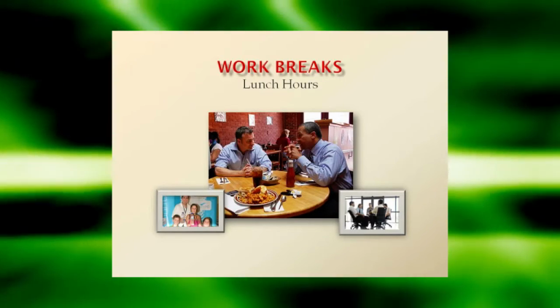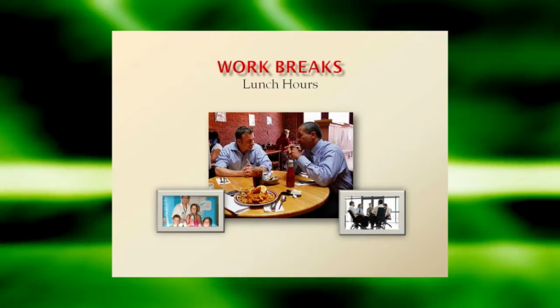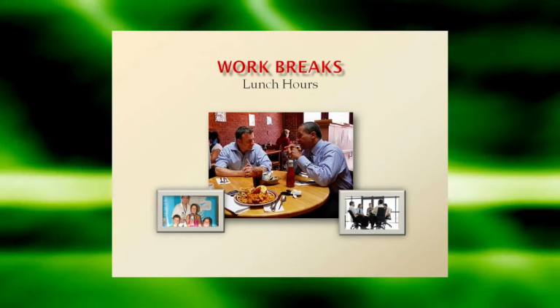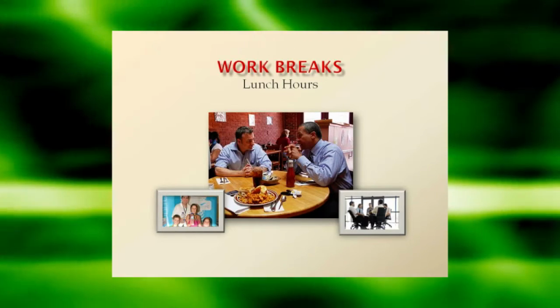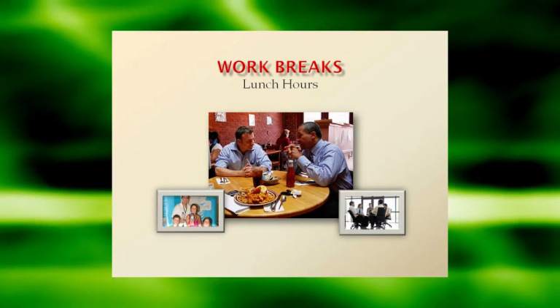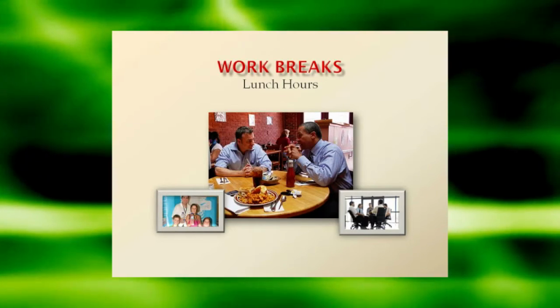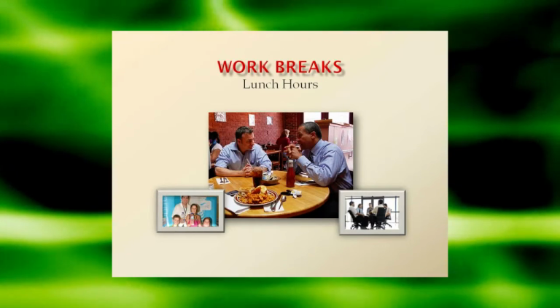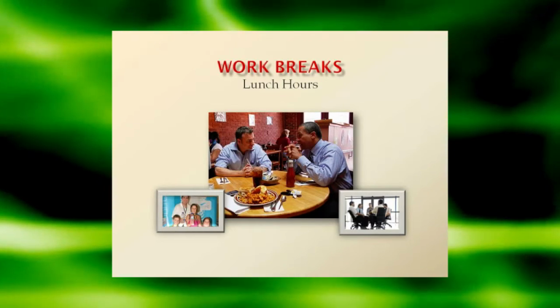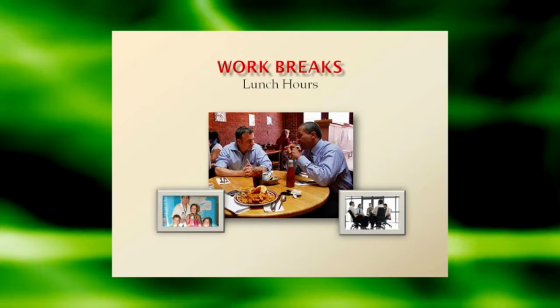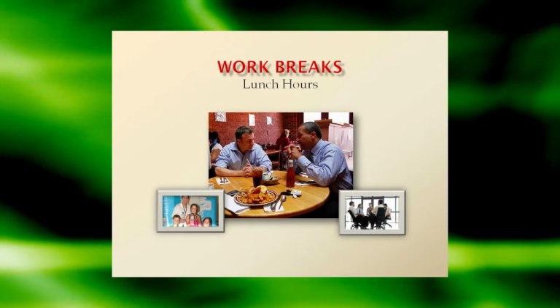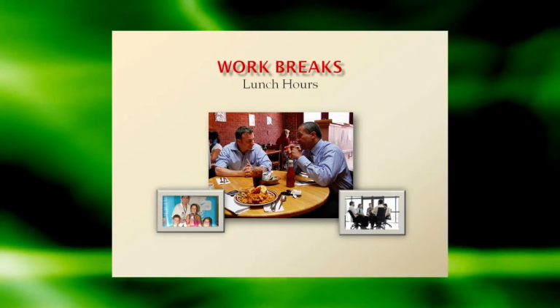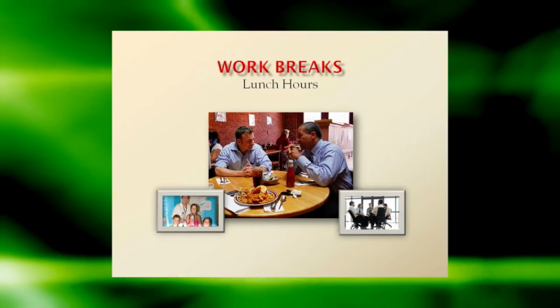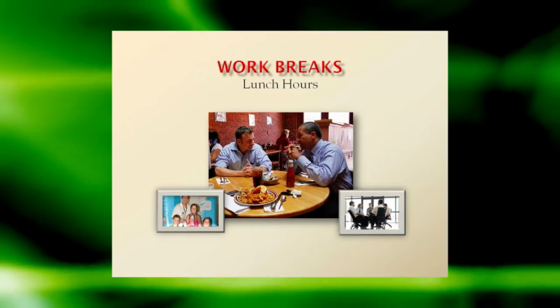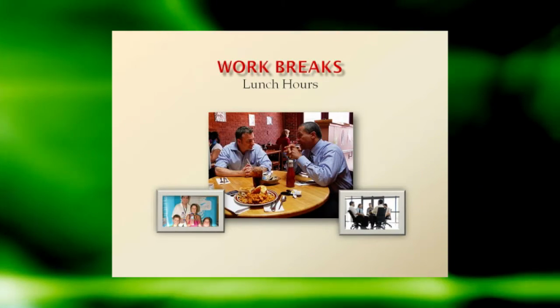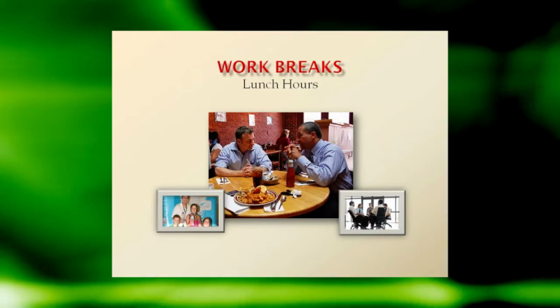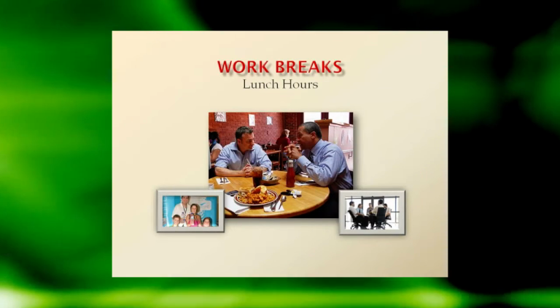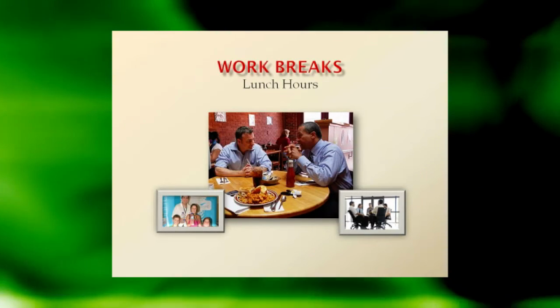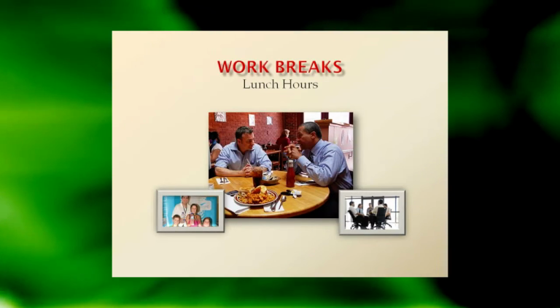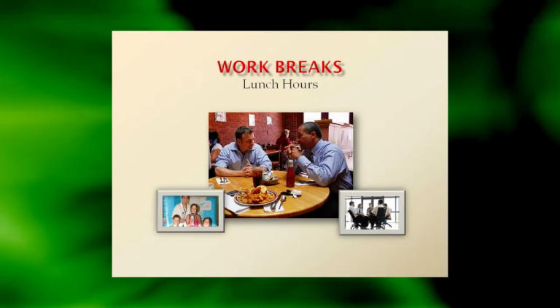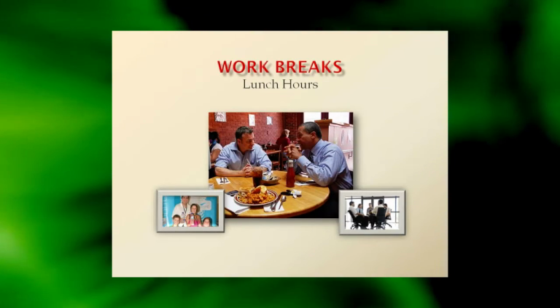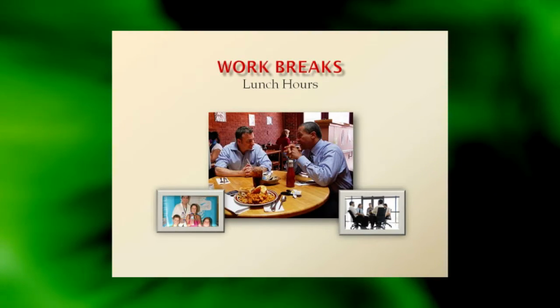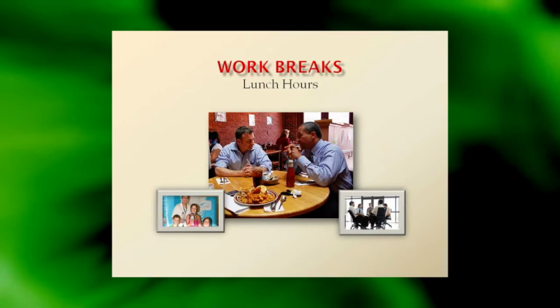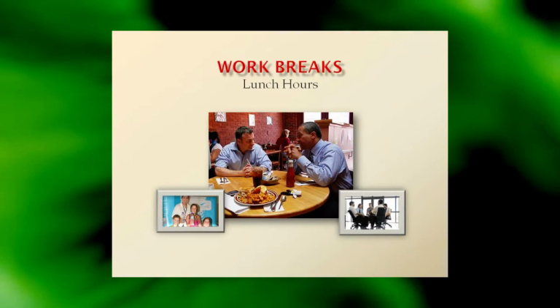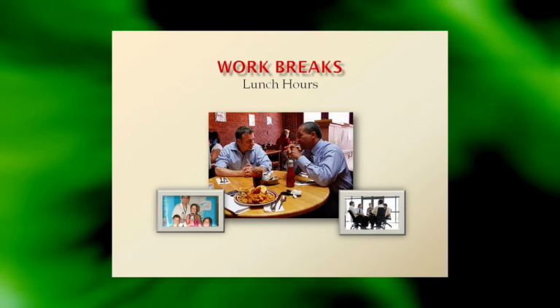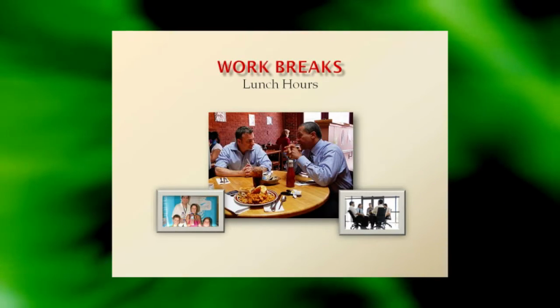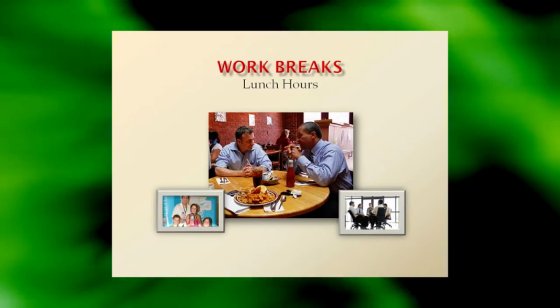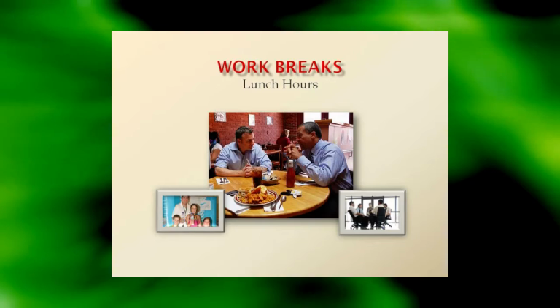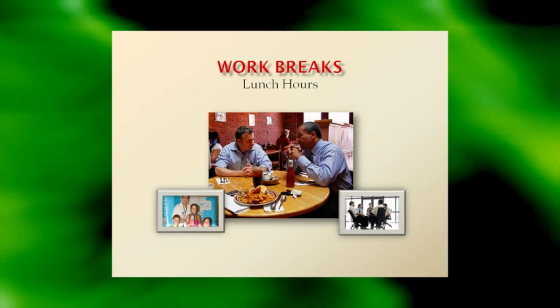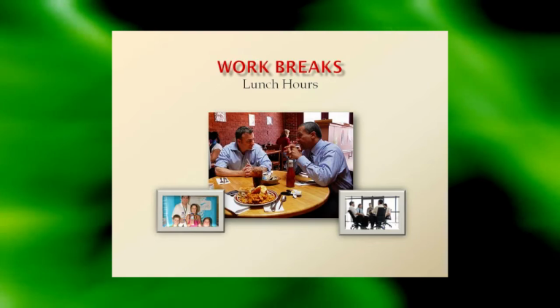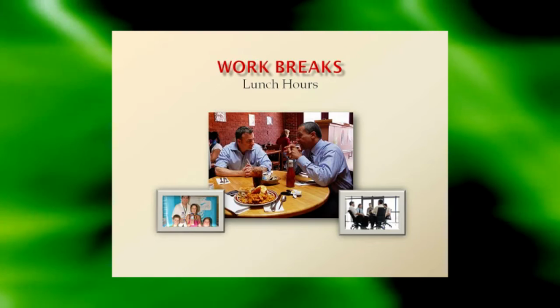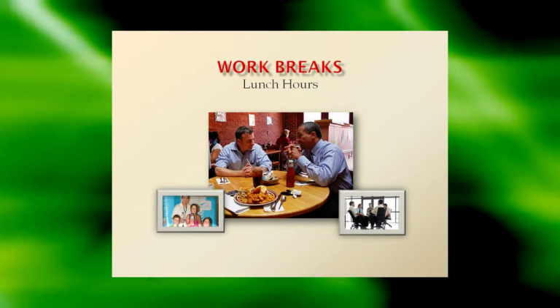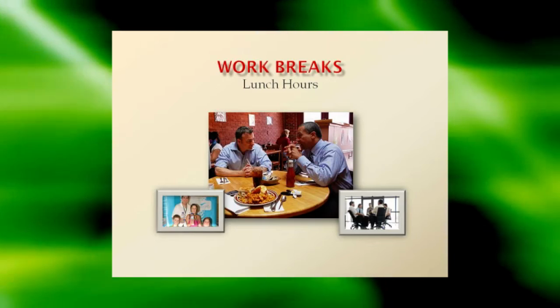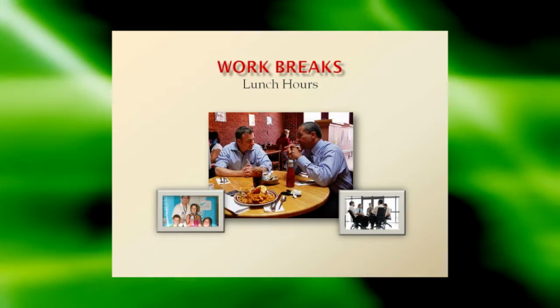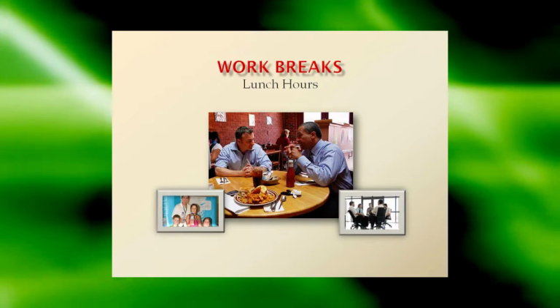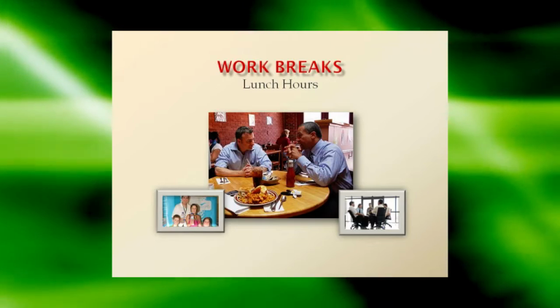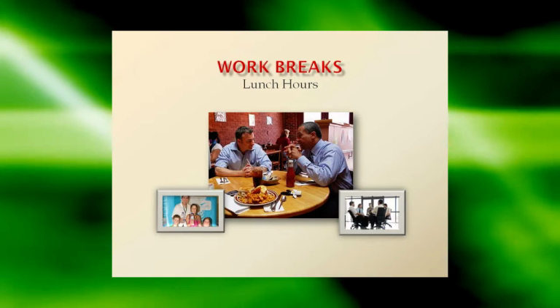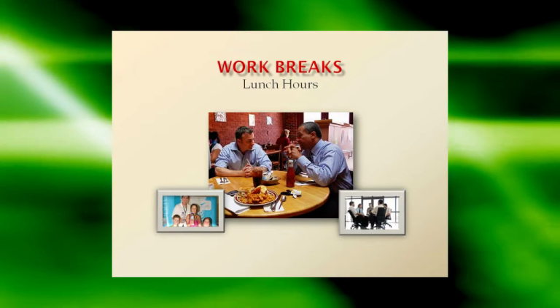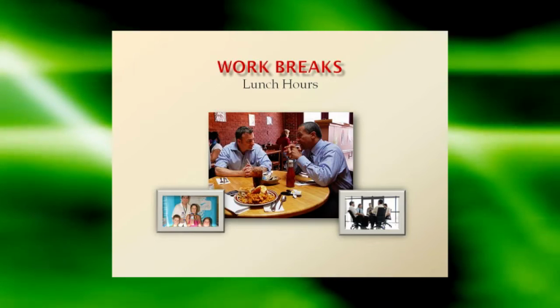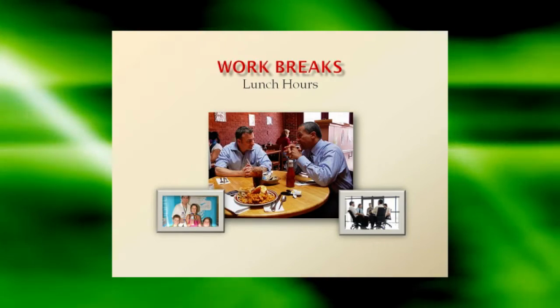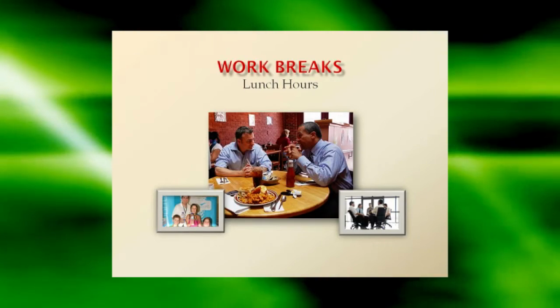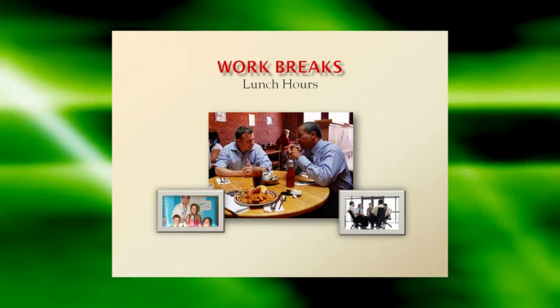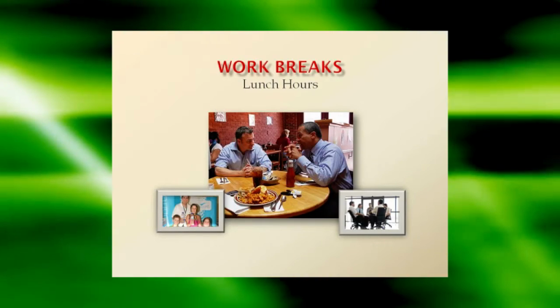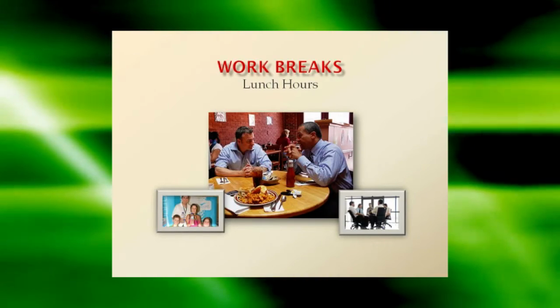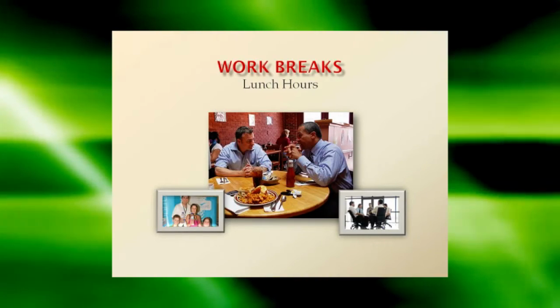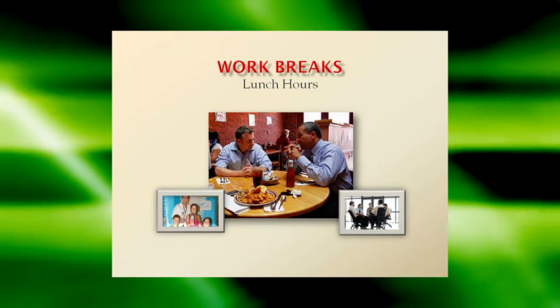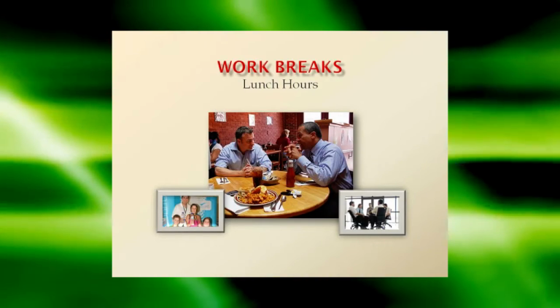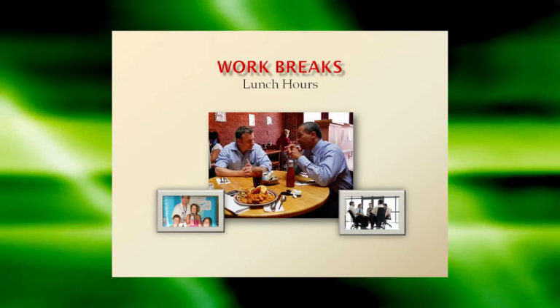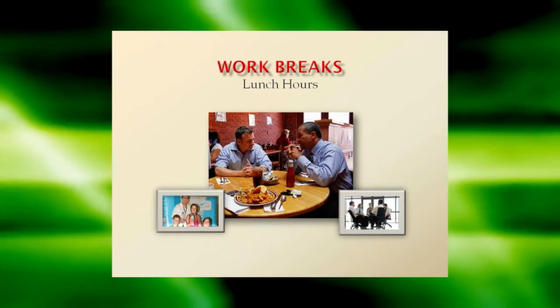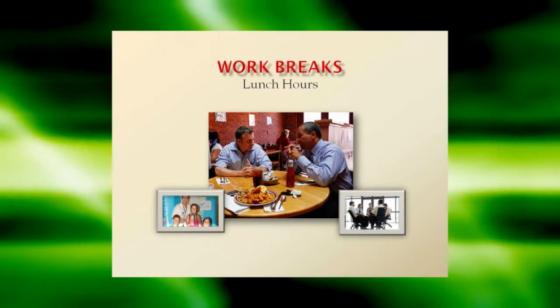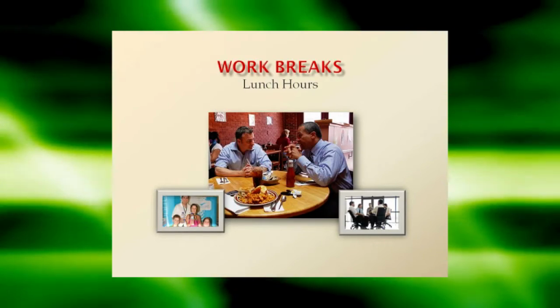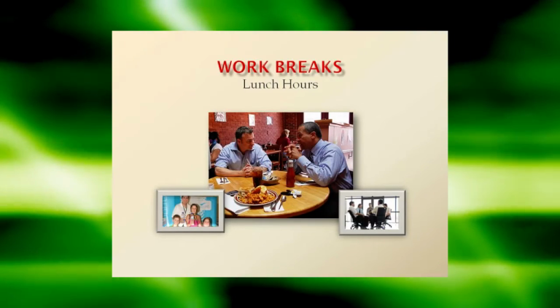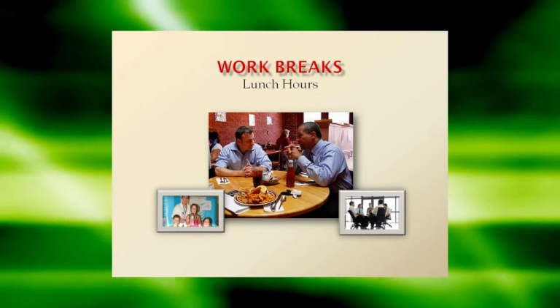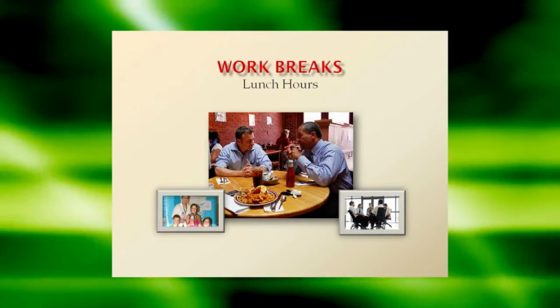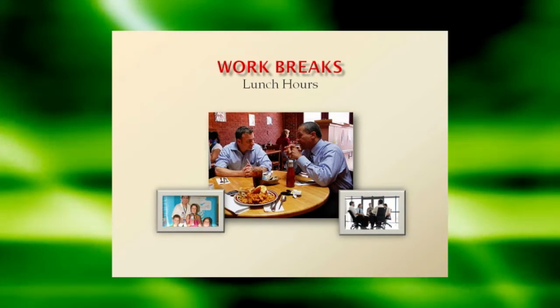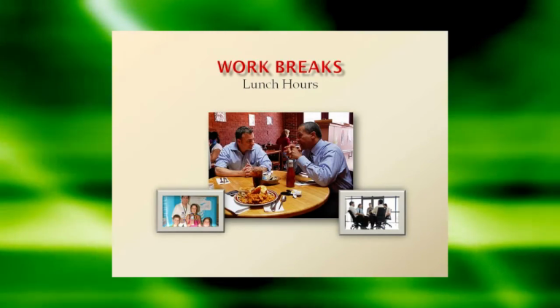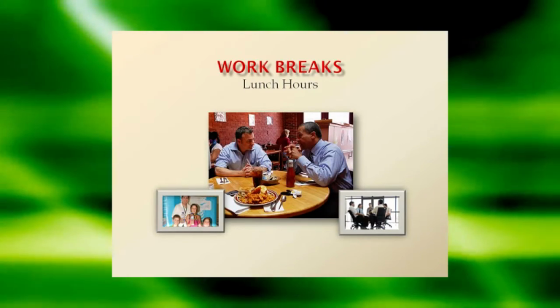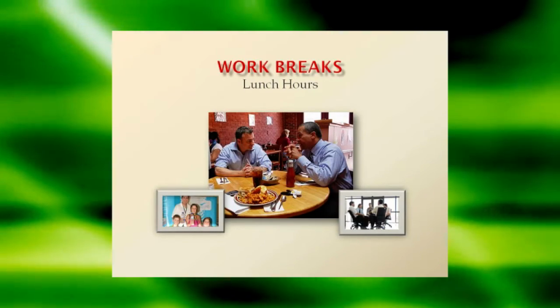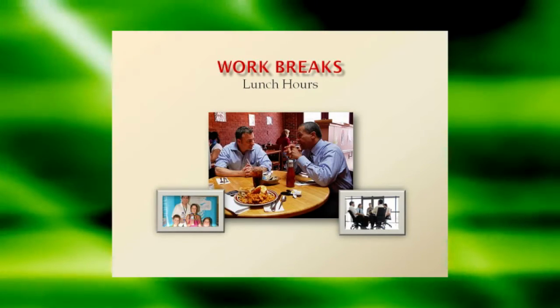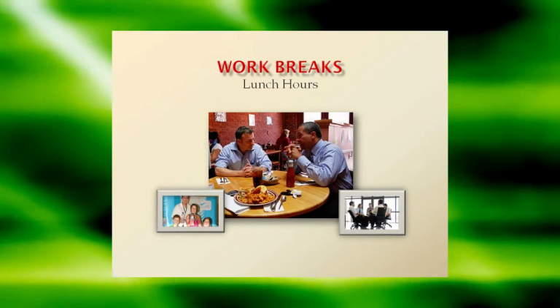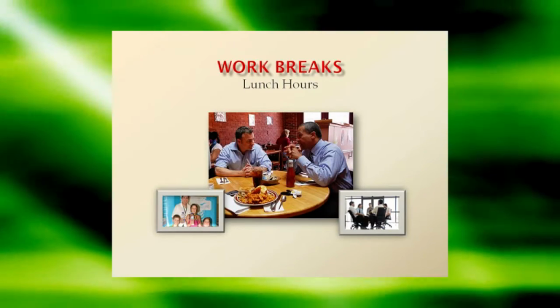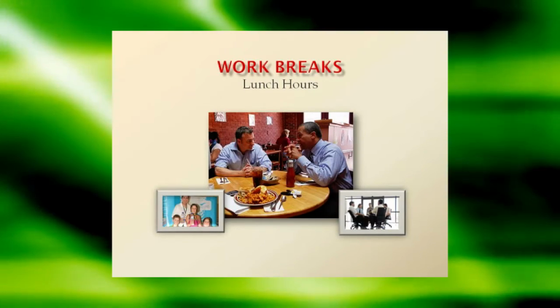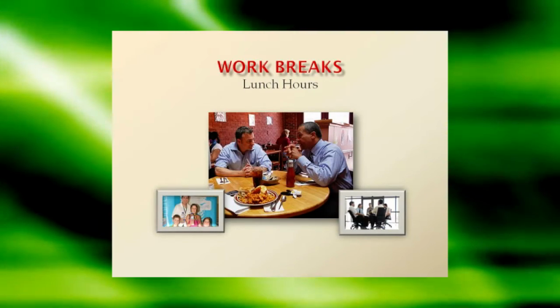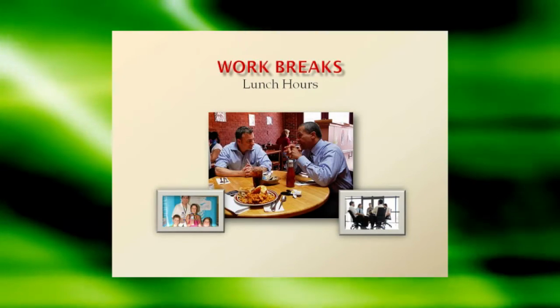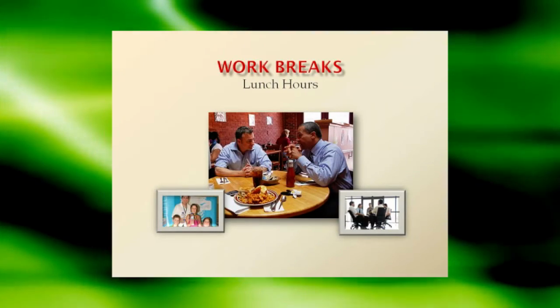Be aware that the higher you are on the corporate ladder, the harder it is to prevent people who work for you from feeling pressured to buy something.